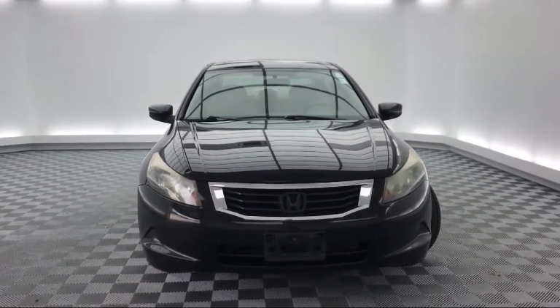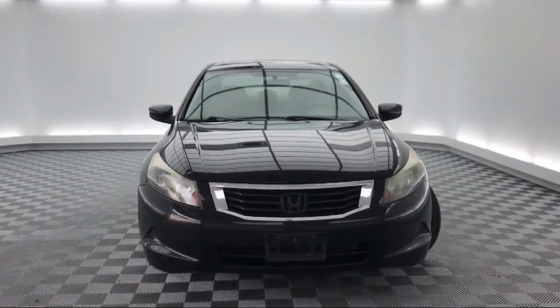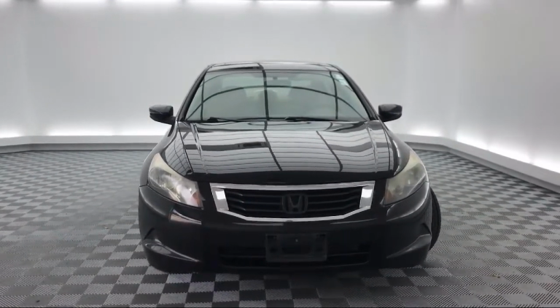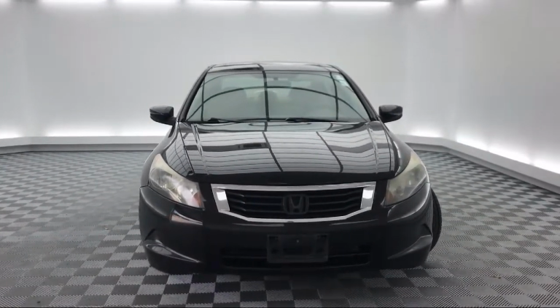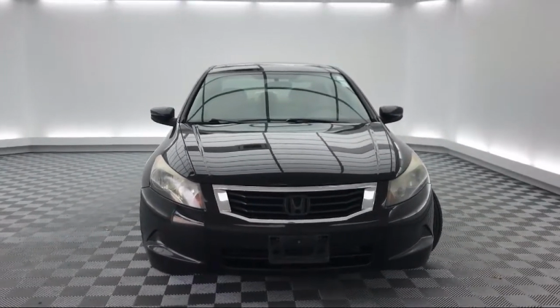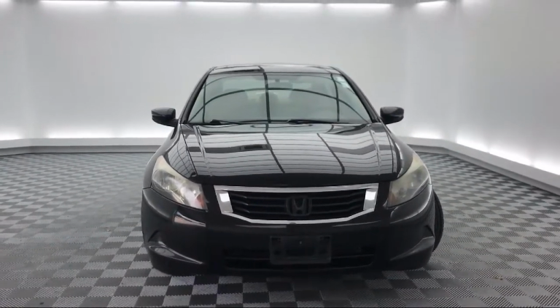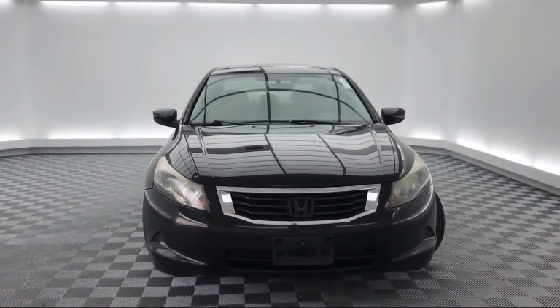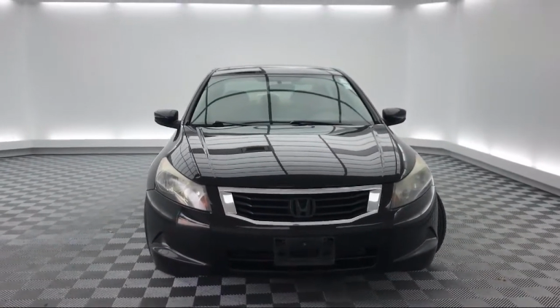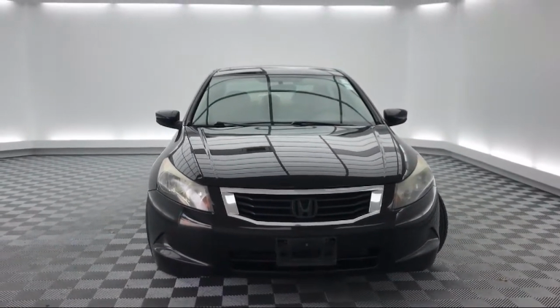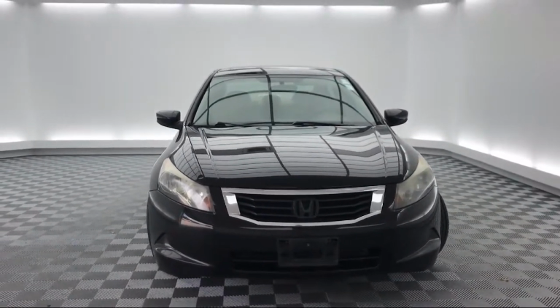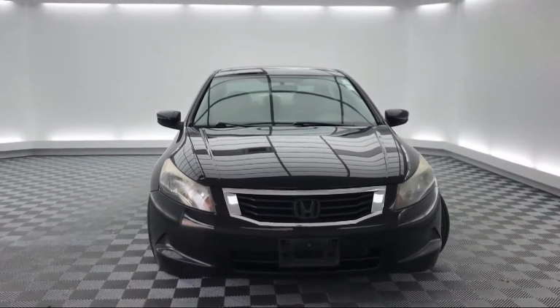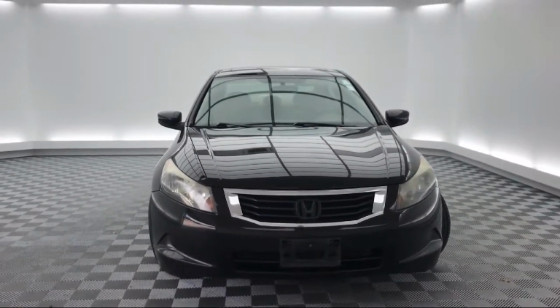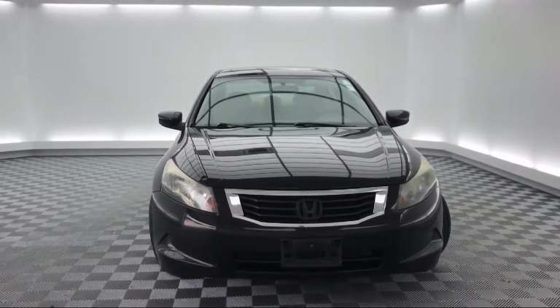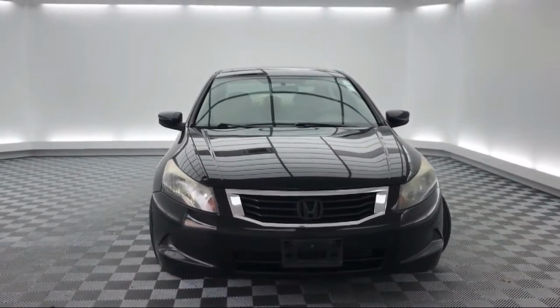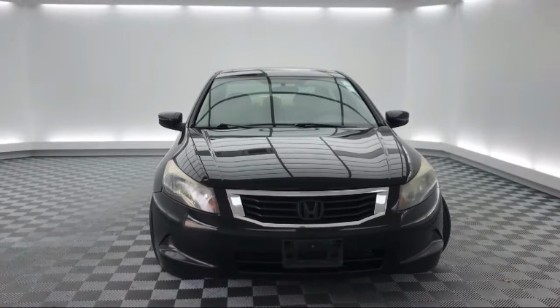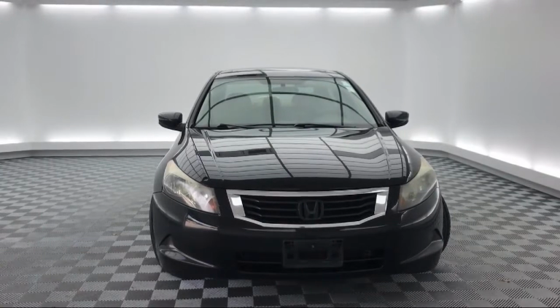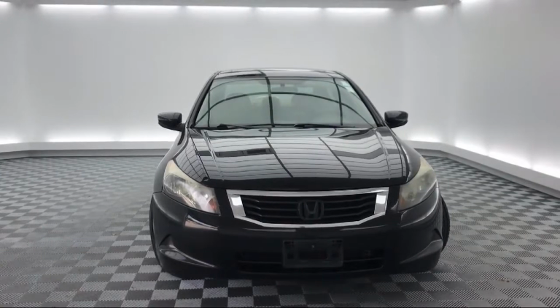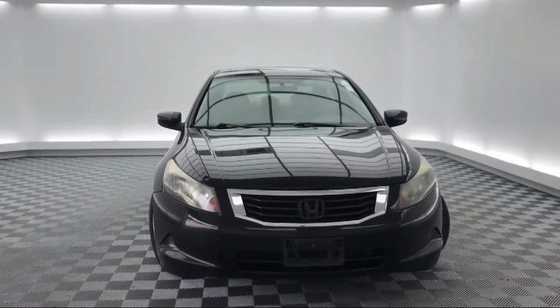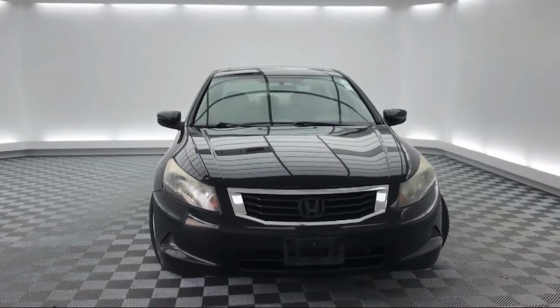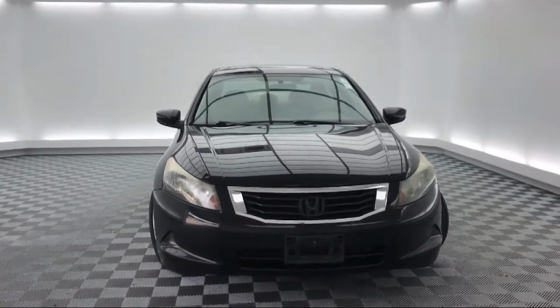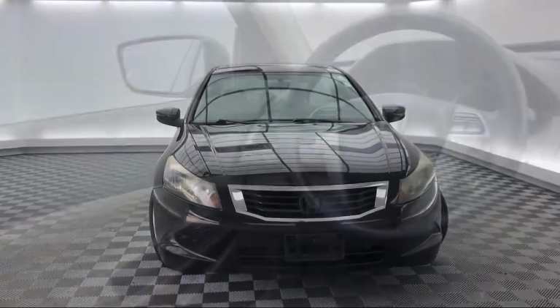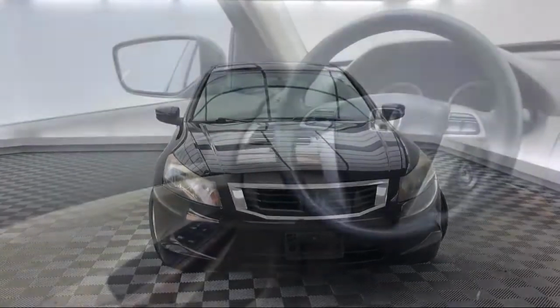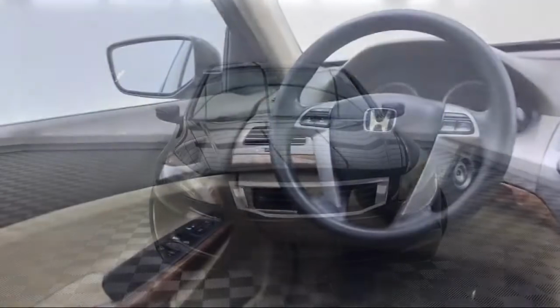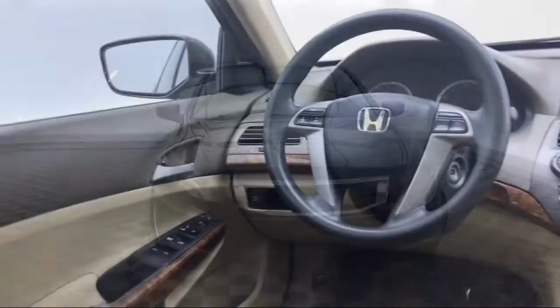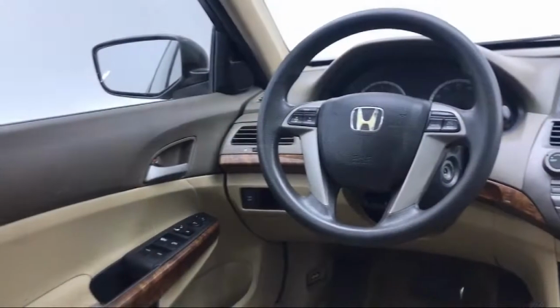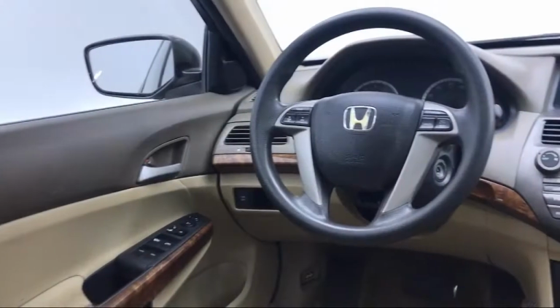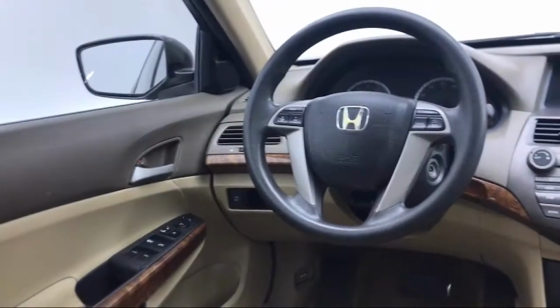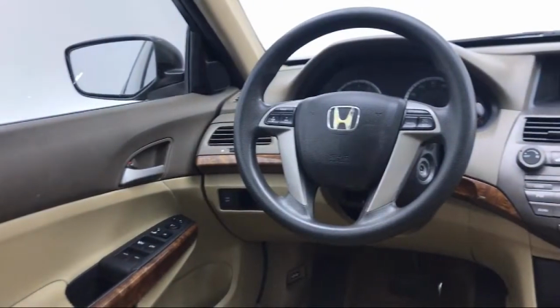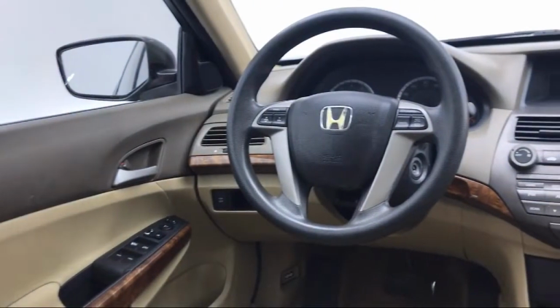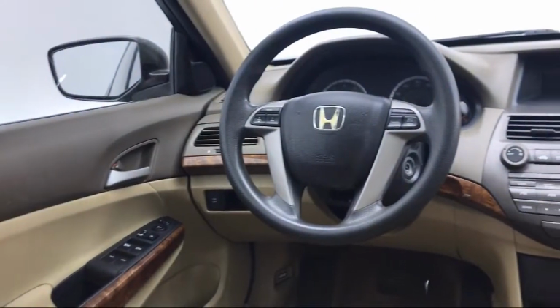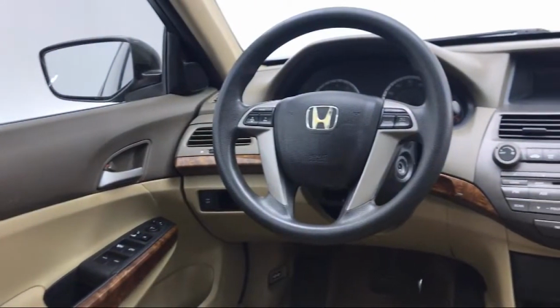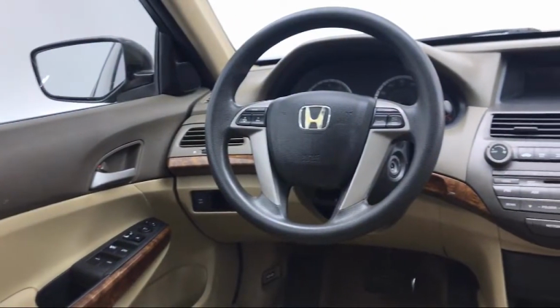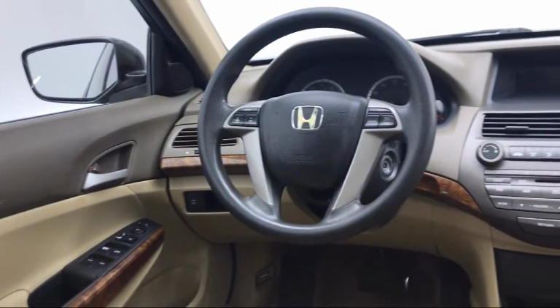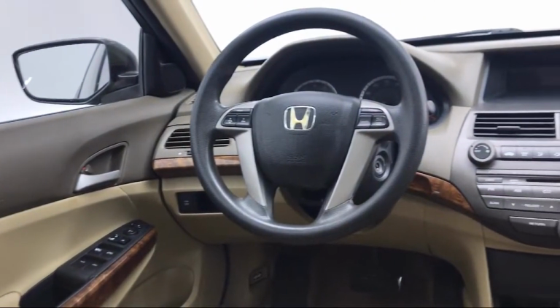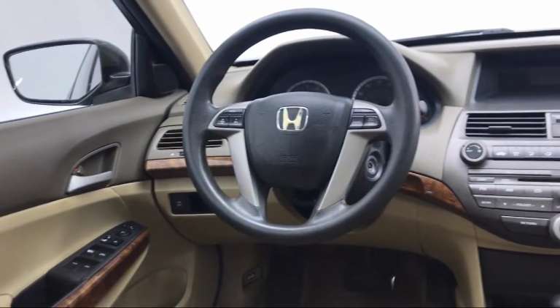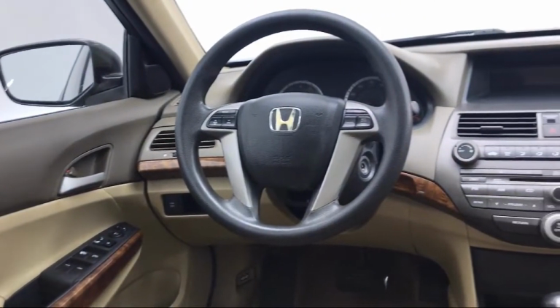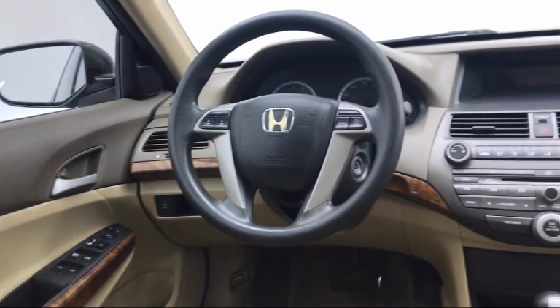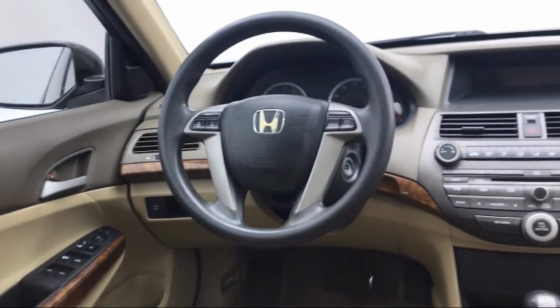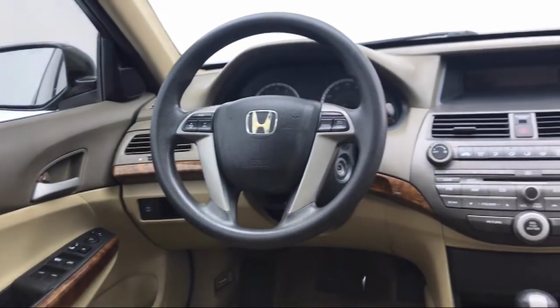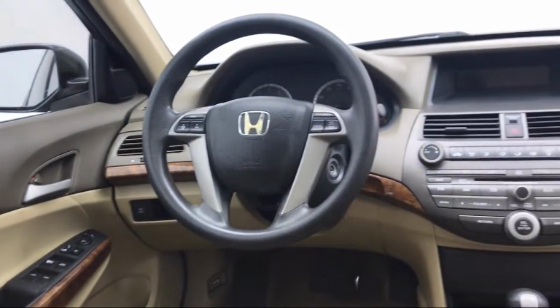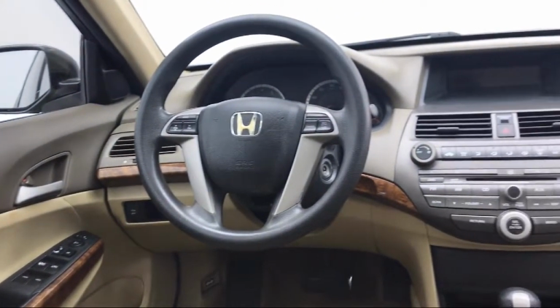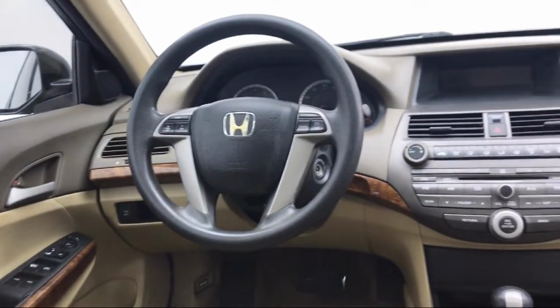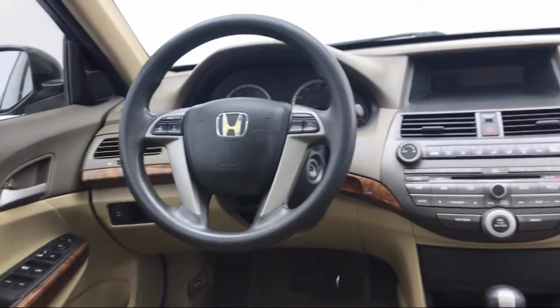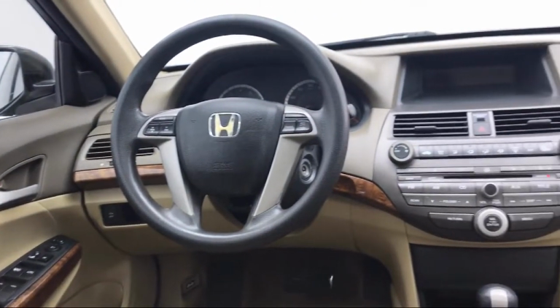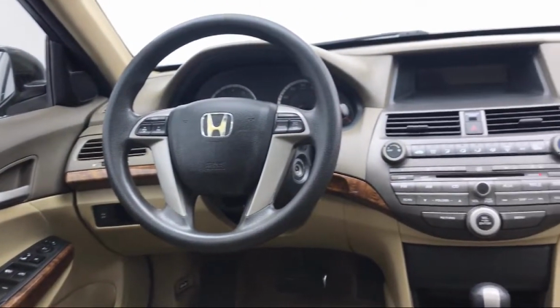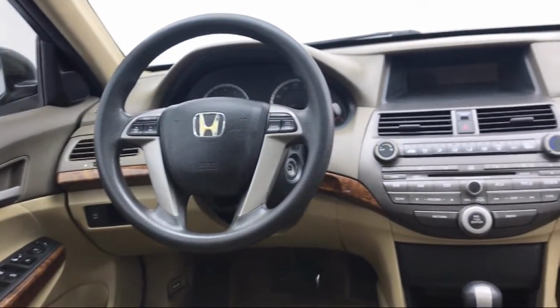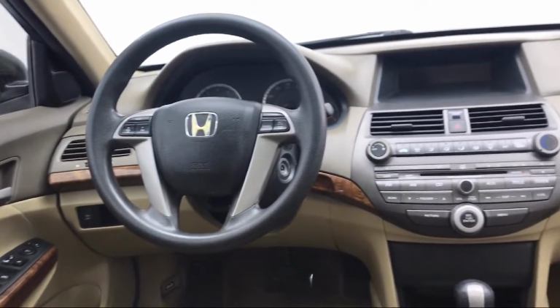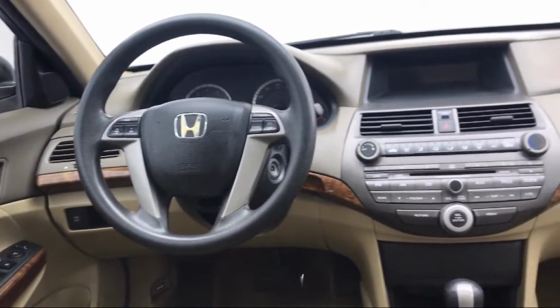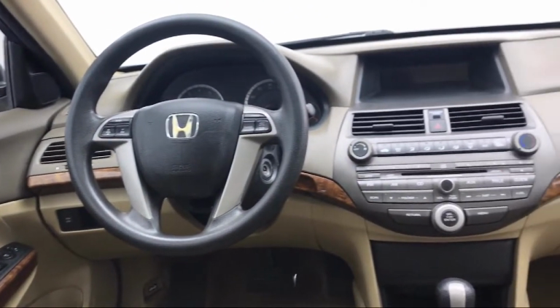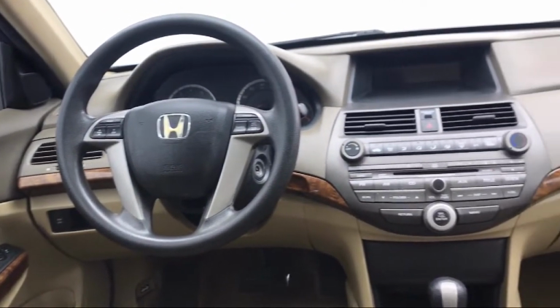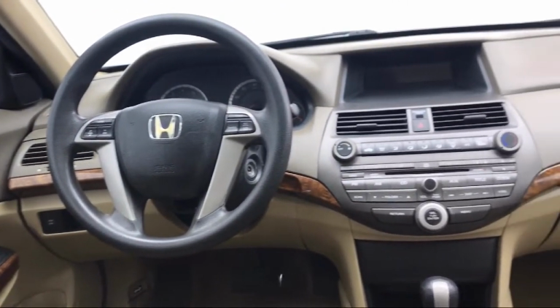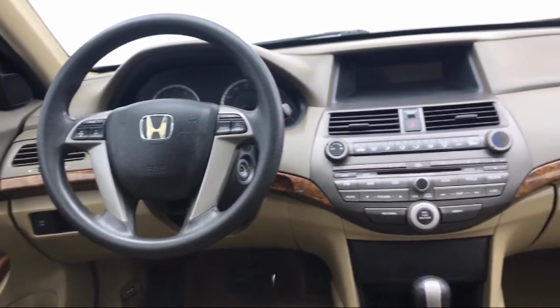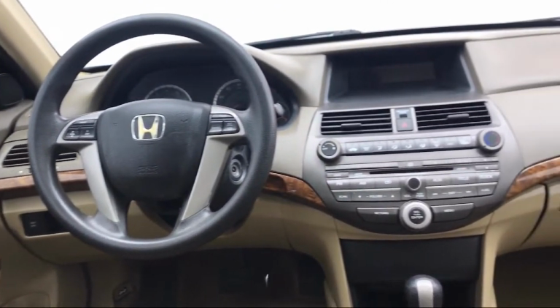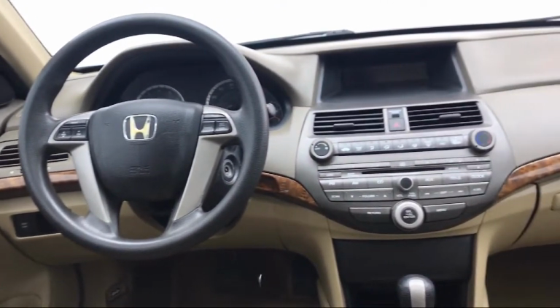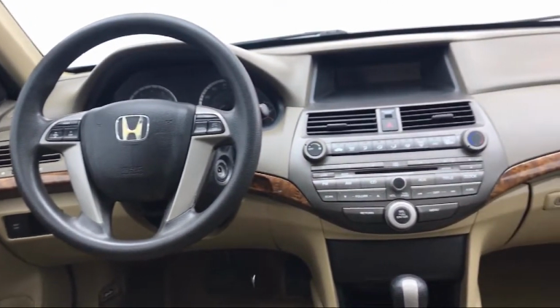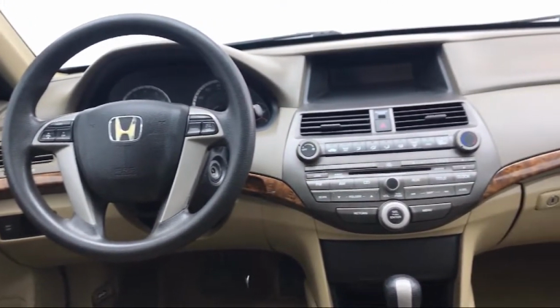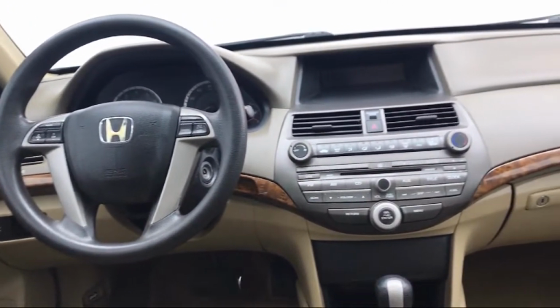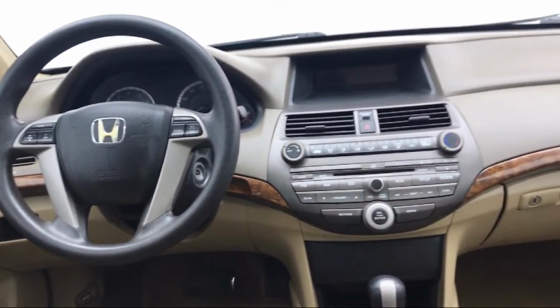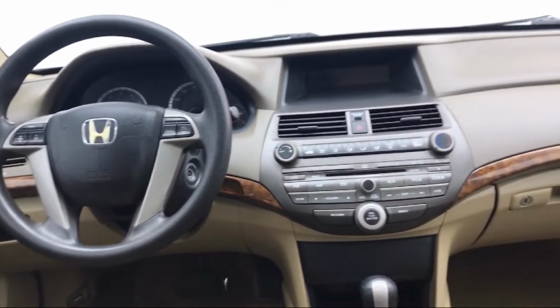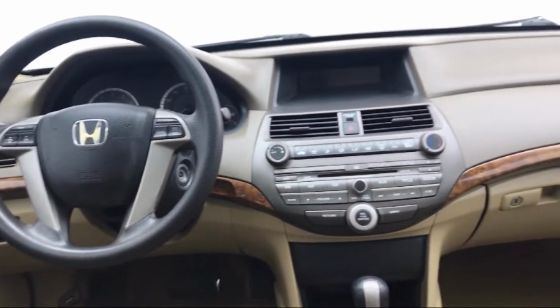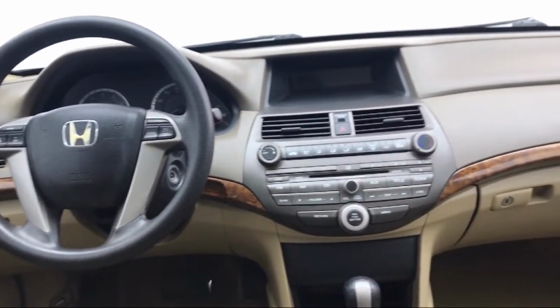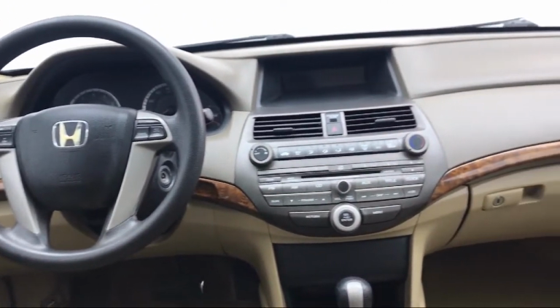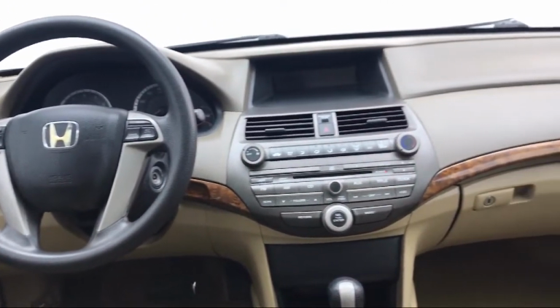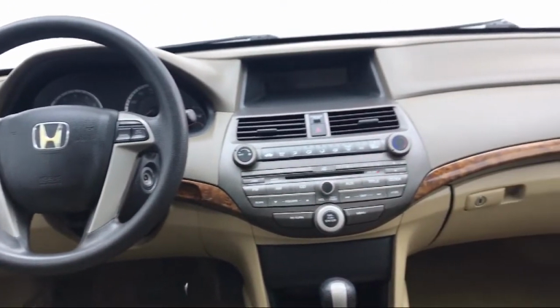It also features air conditioning, a power driver seat, traction control, a CD player, and much more.